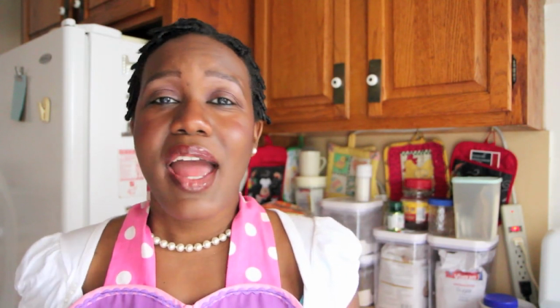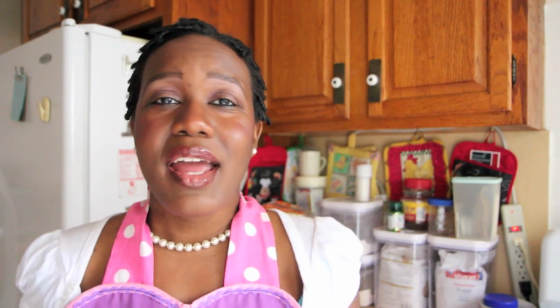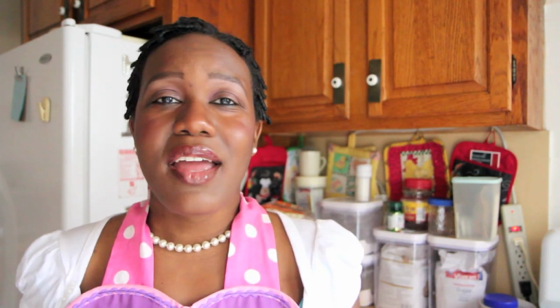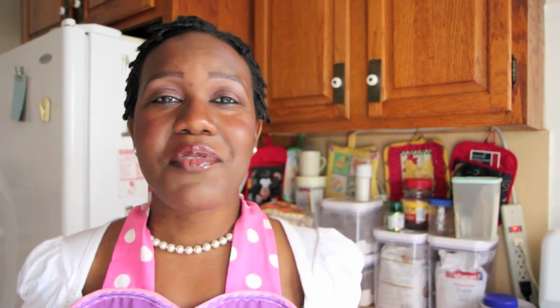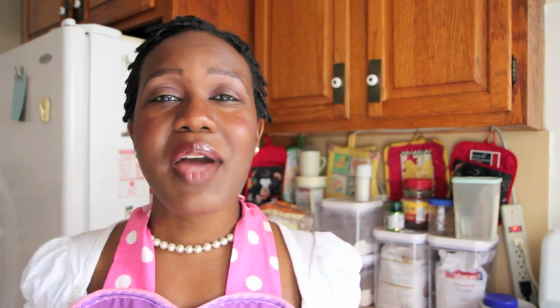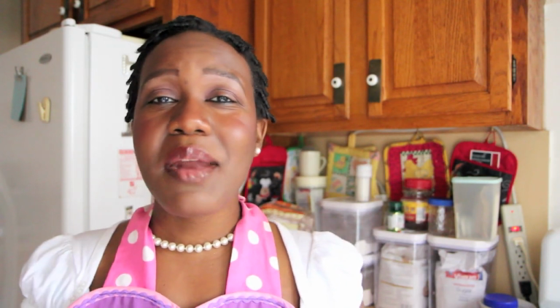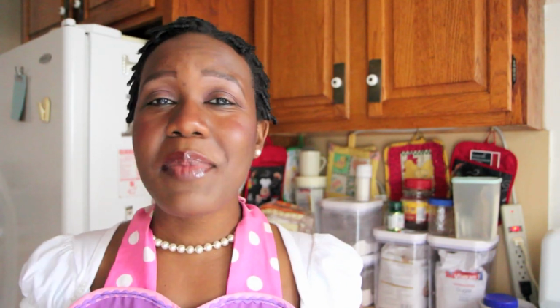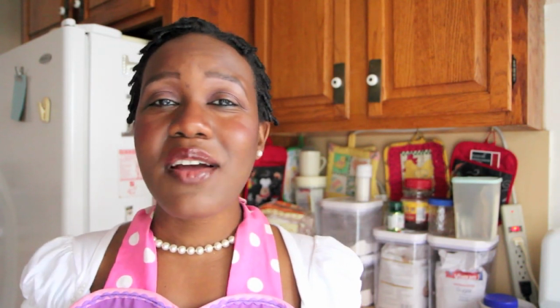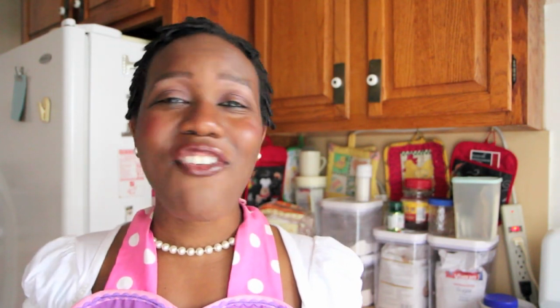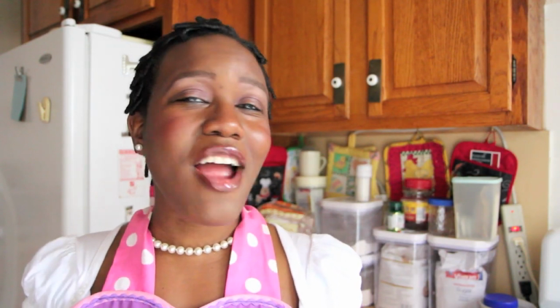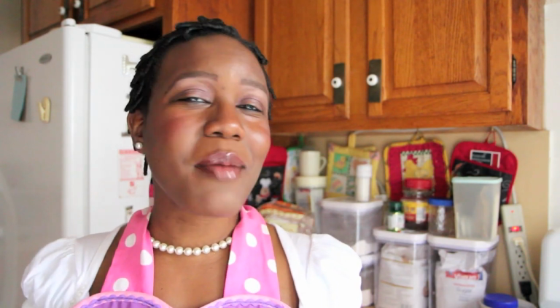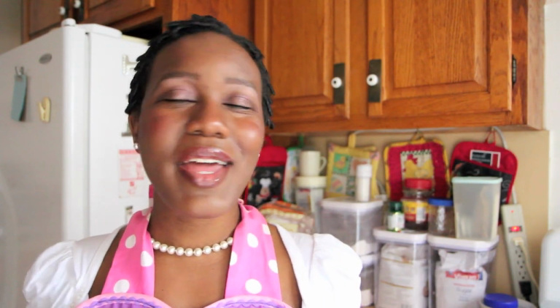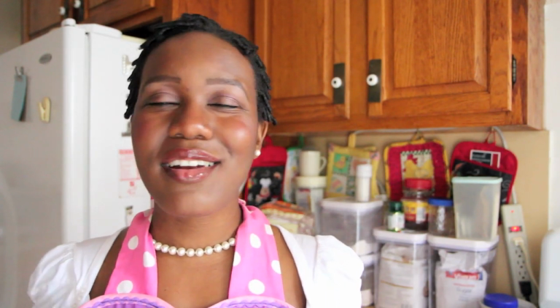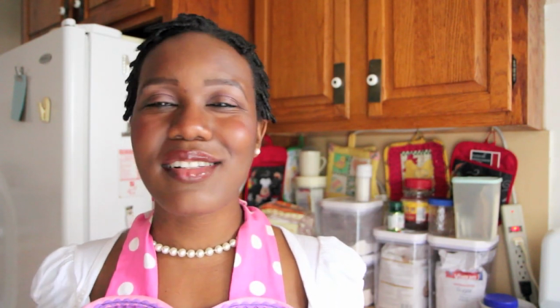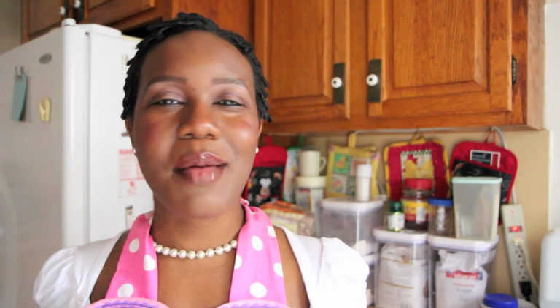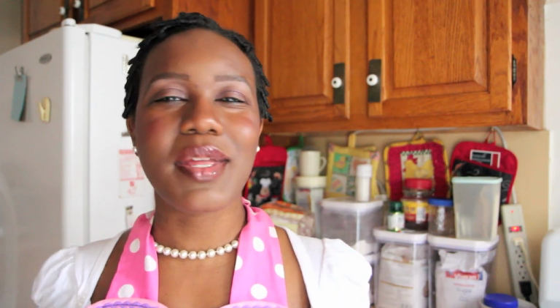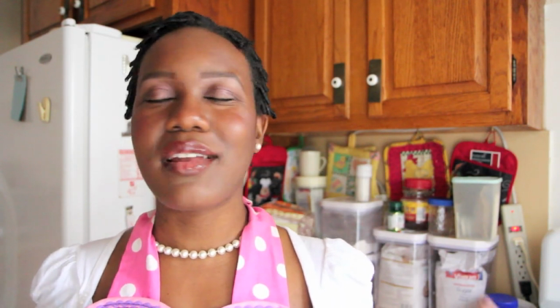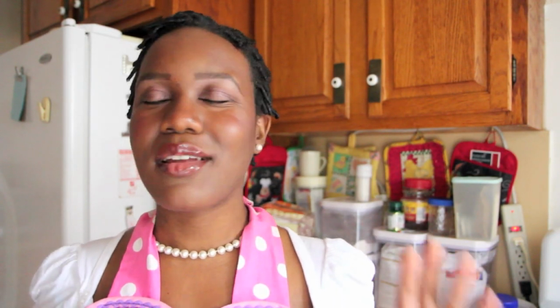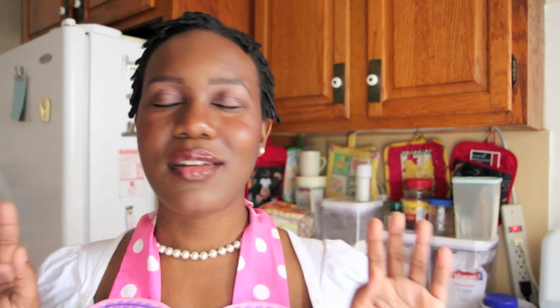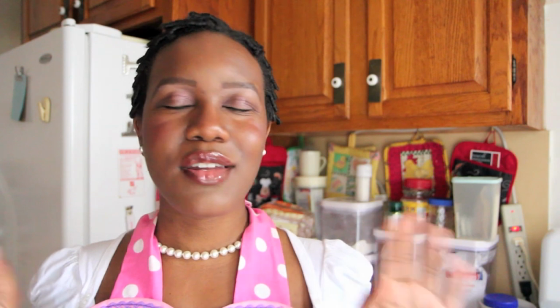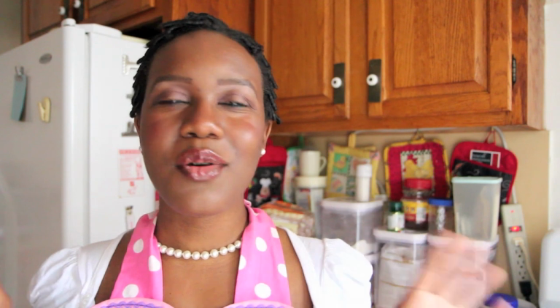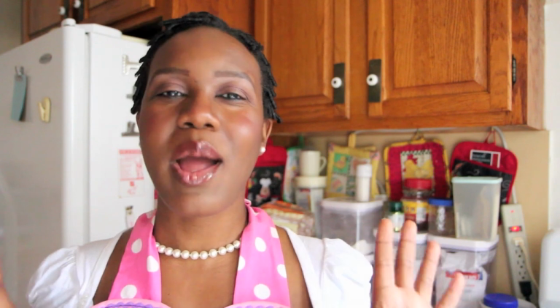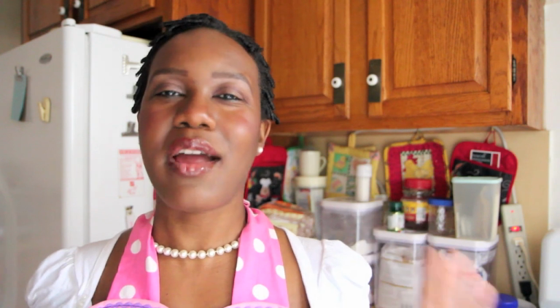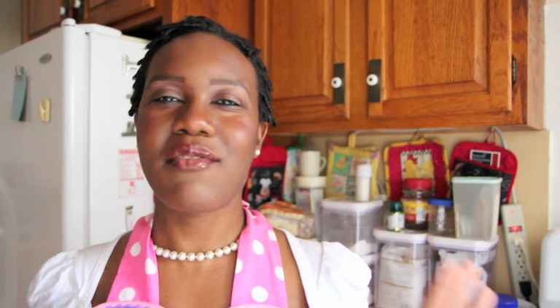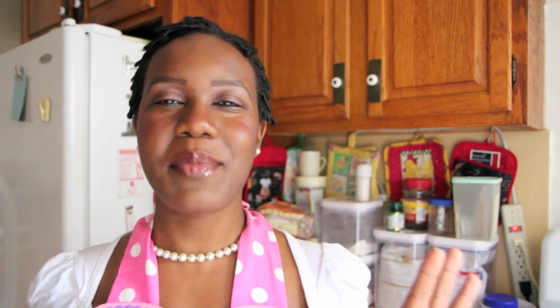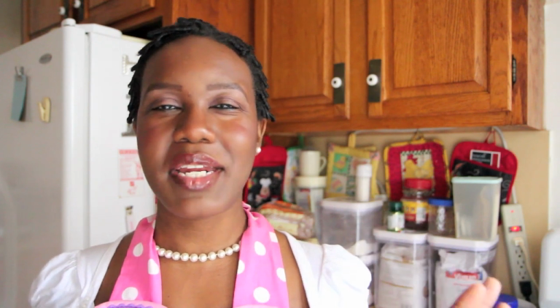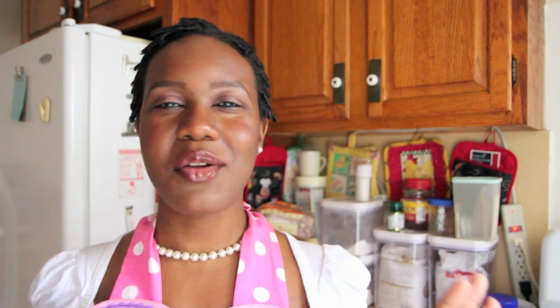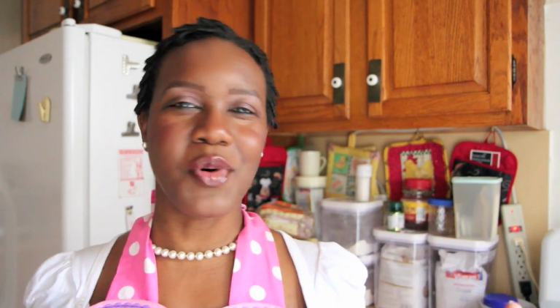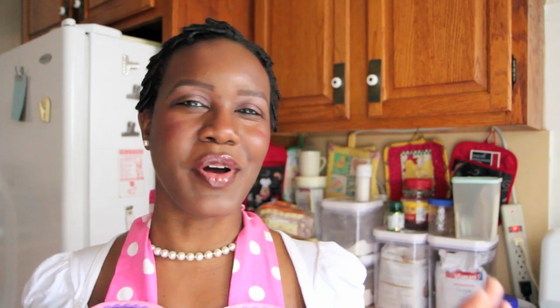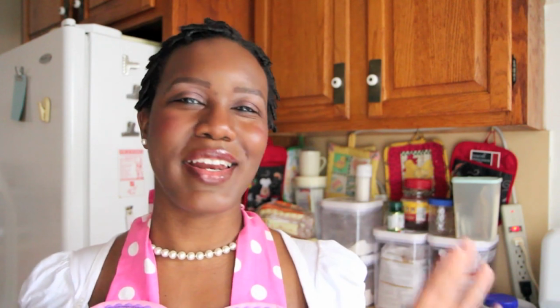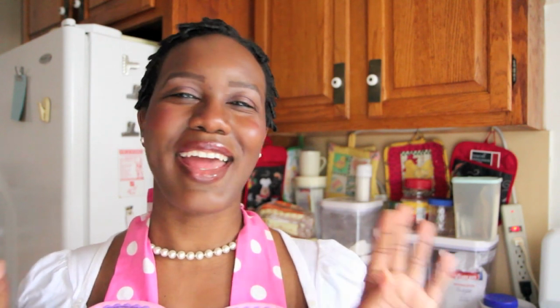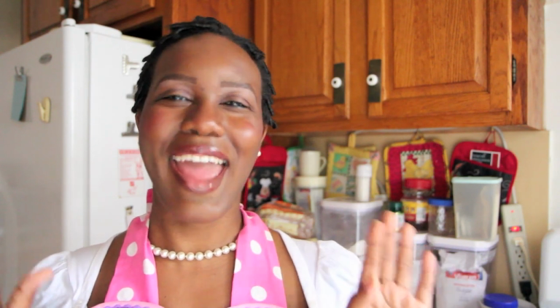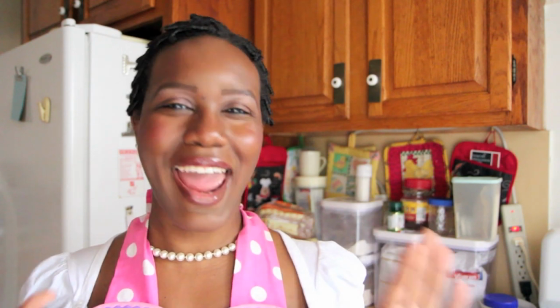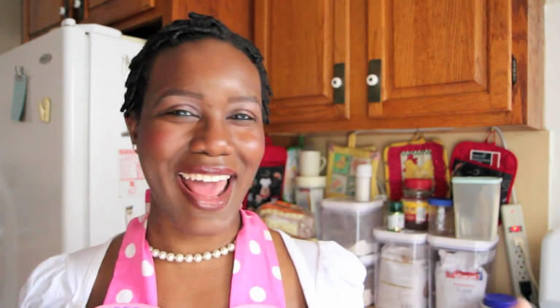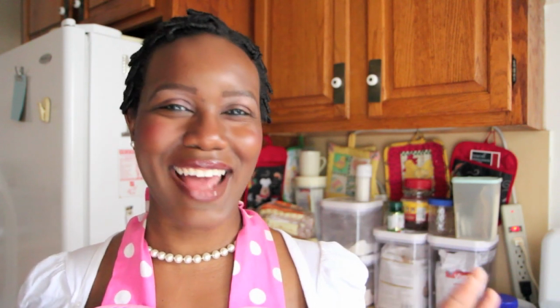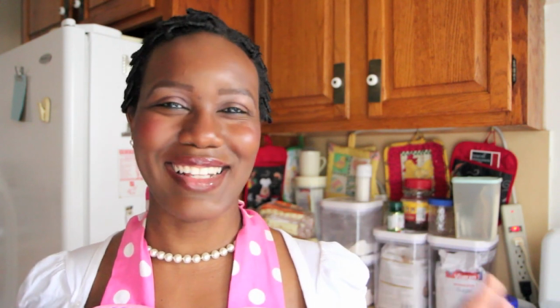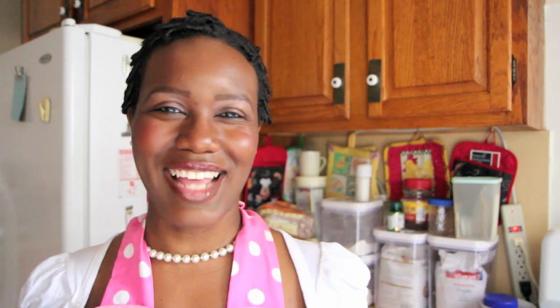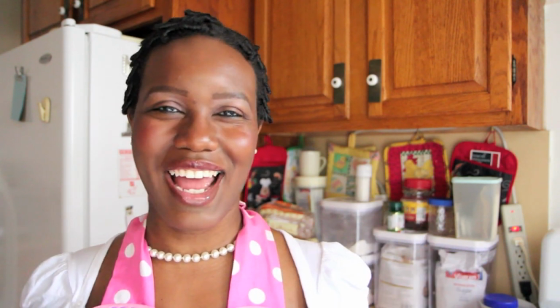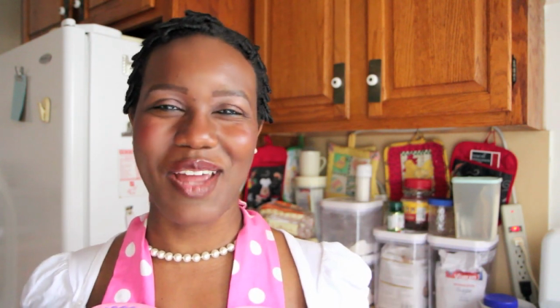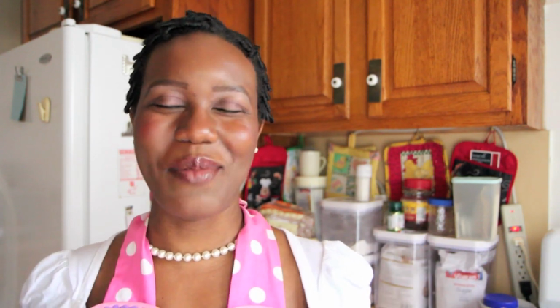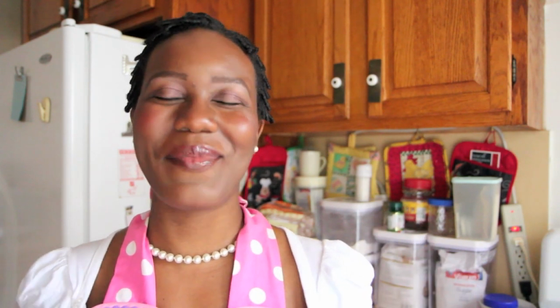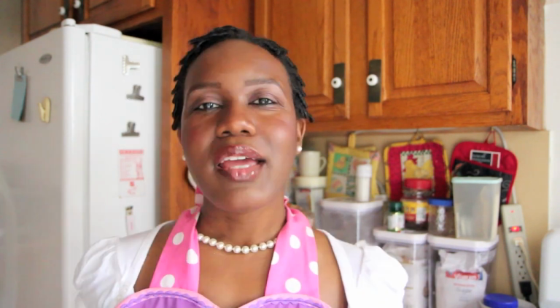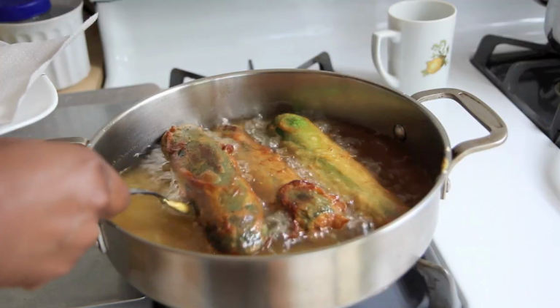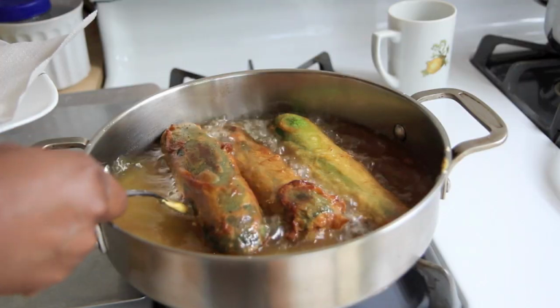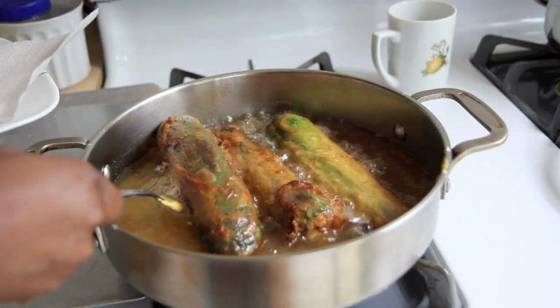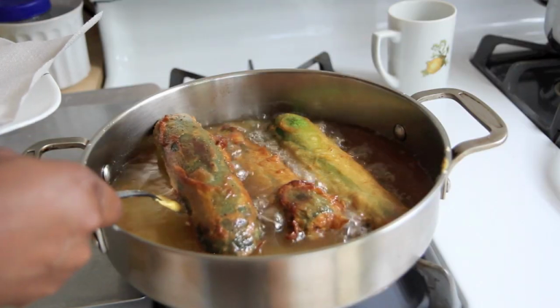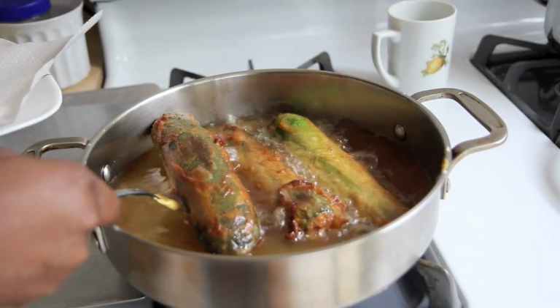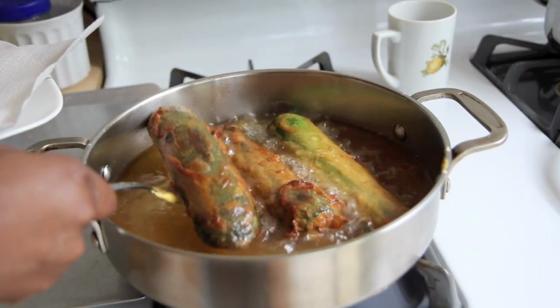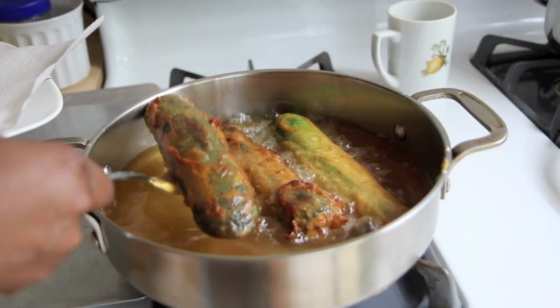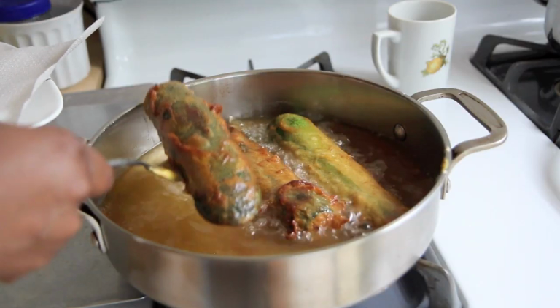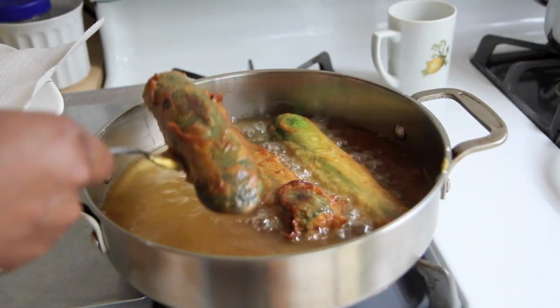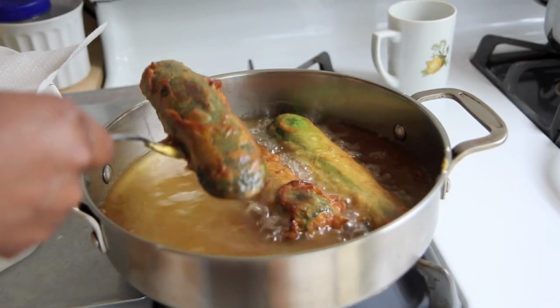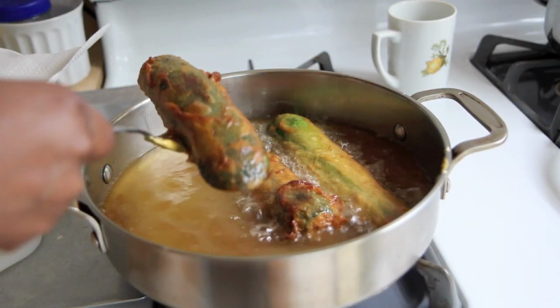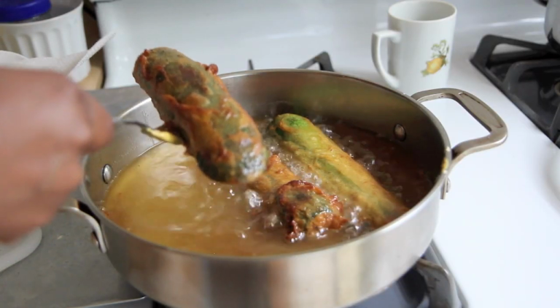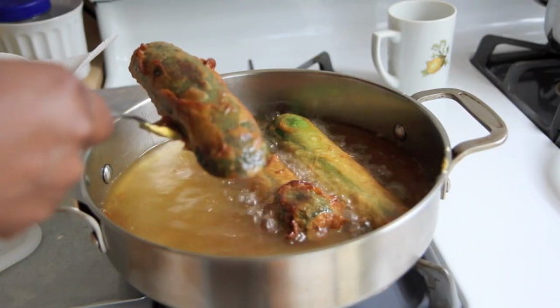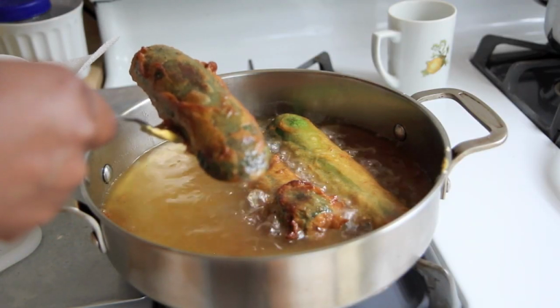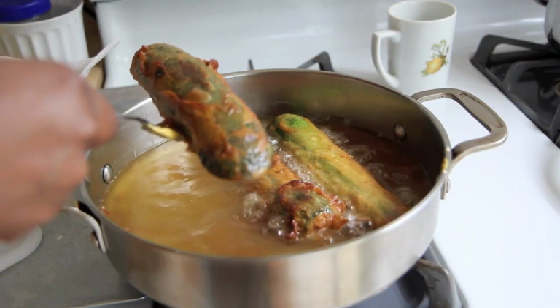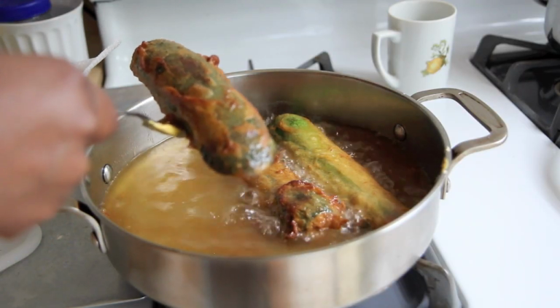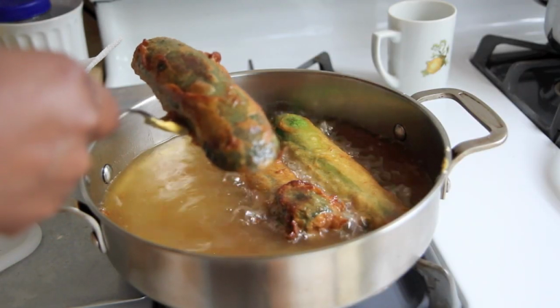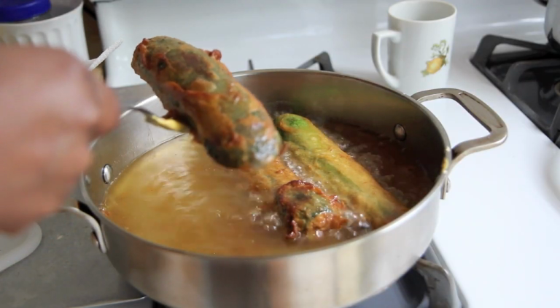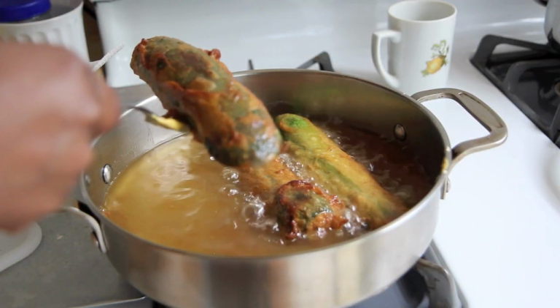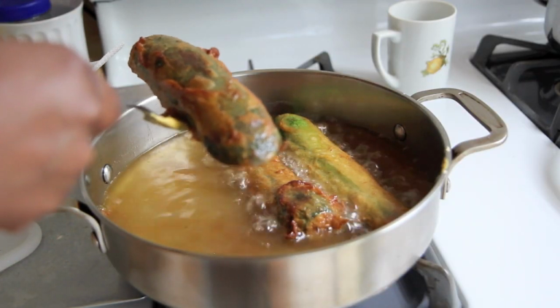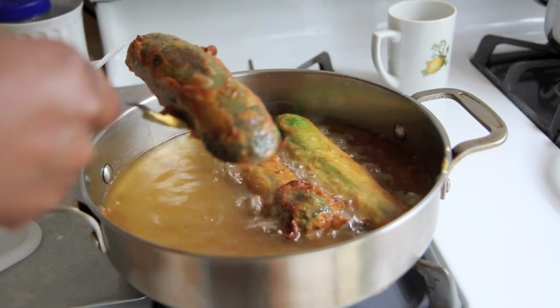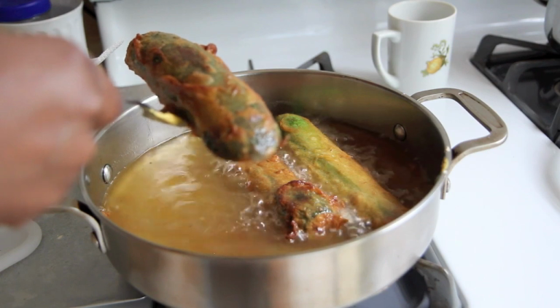Put it into your flour mixture, cover it in flour, and then drop it into the oil. I did 3 planks — 3 halves at a time — just because that's how much space I had in my frying pan. If you've got a bigger frying pan, do however many you want at a time. Once those are done, take them out and put them on a paper towel.